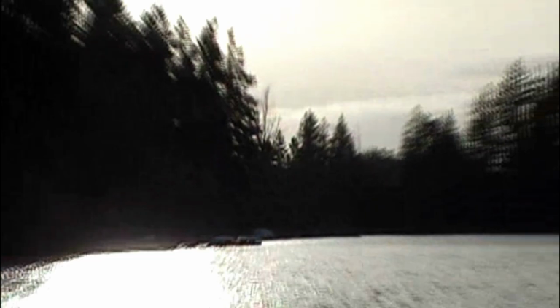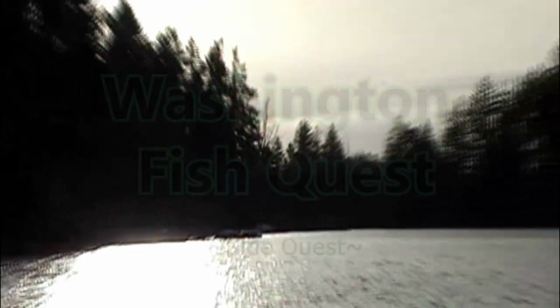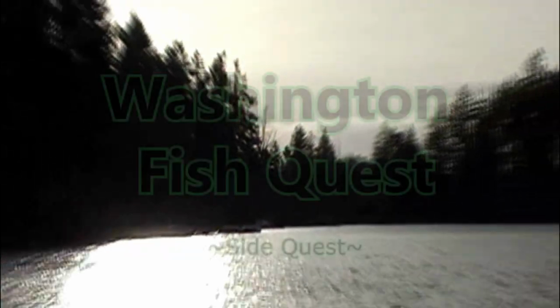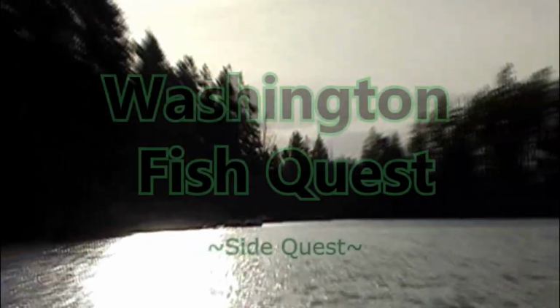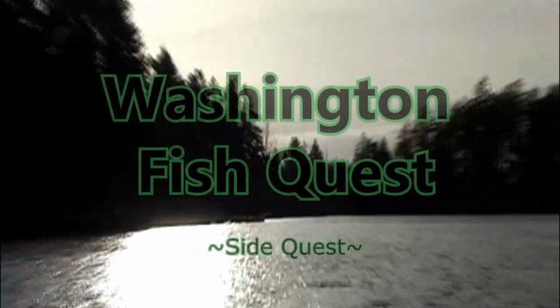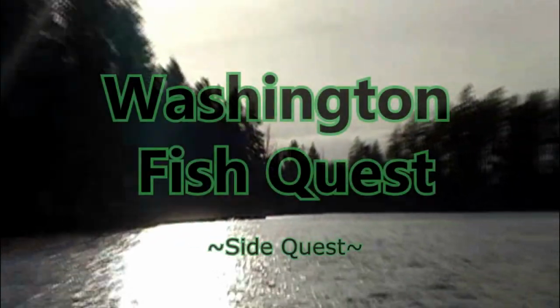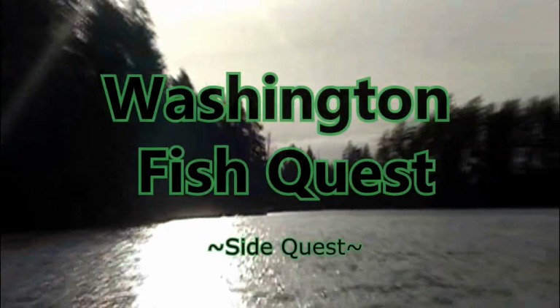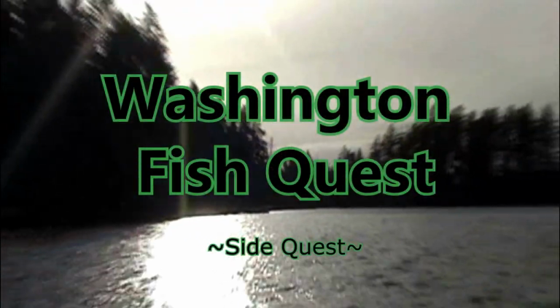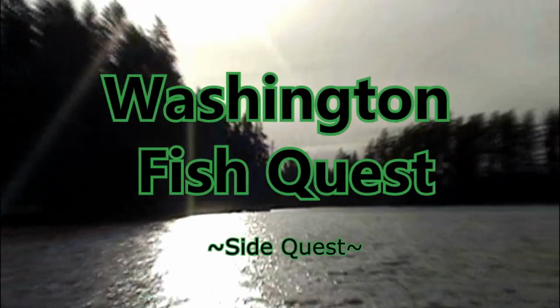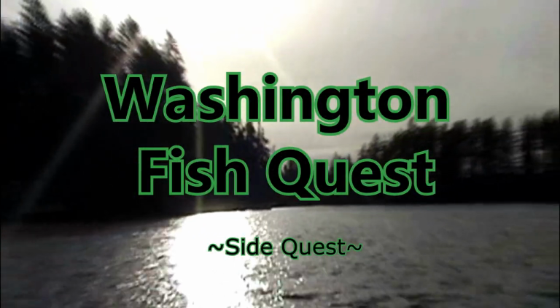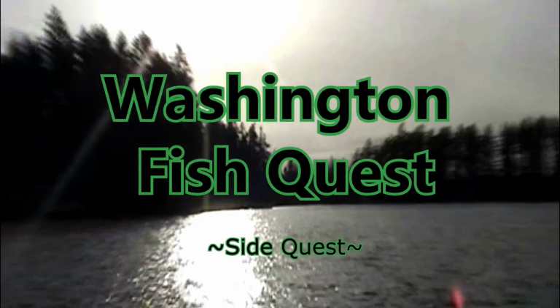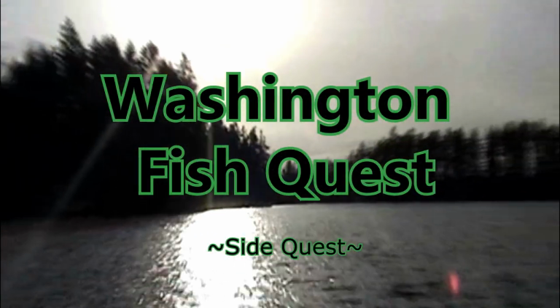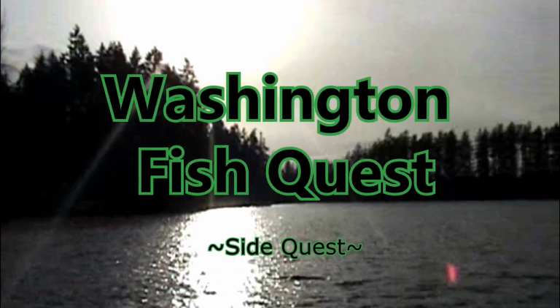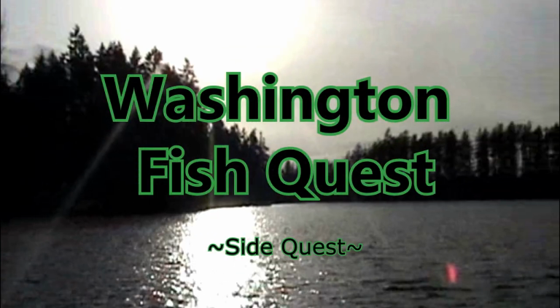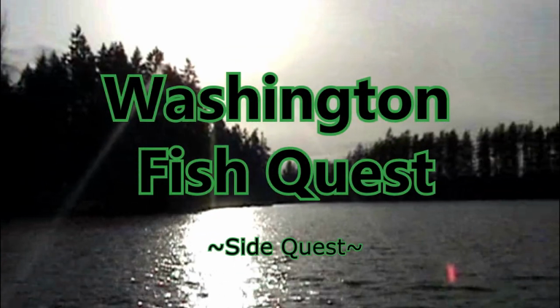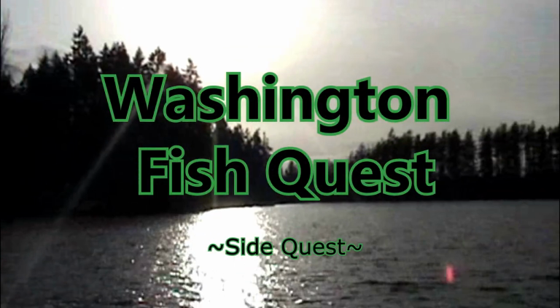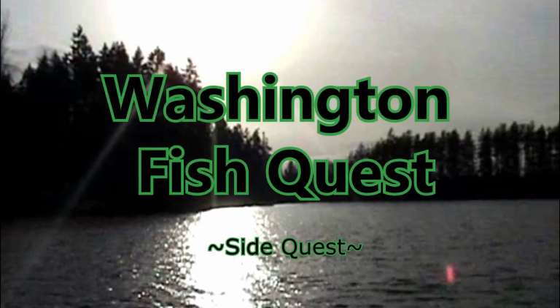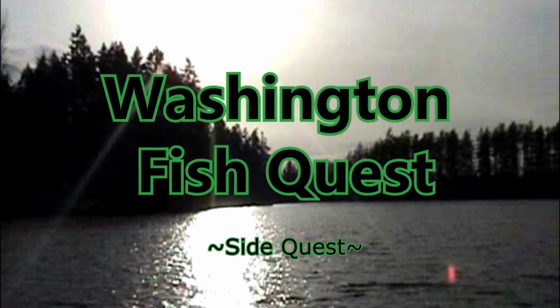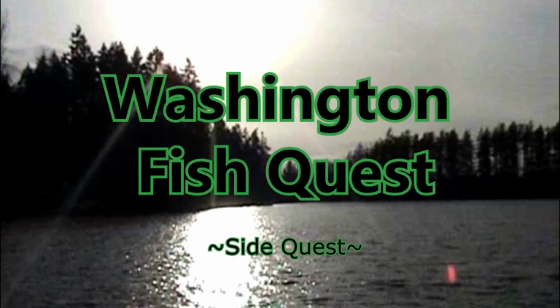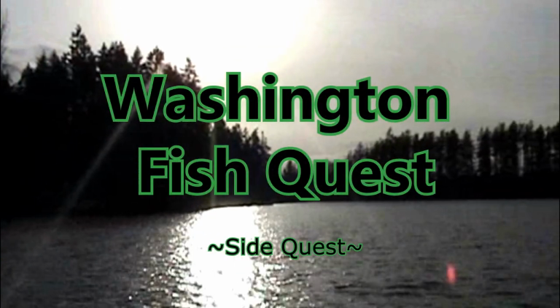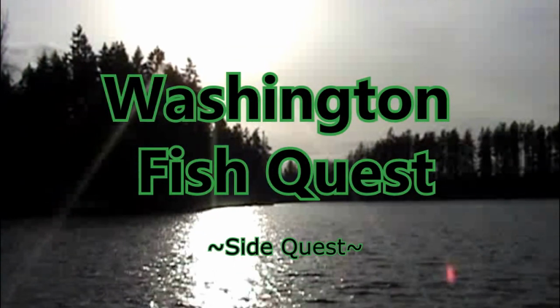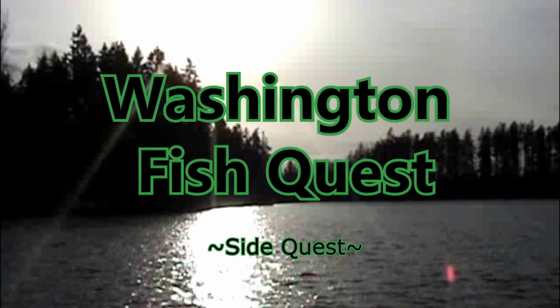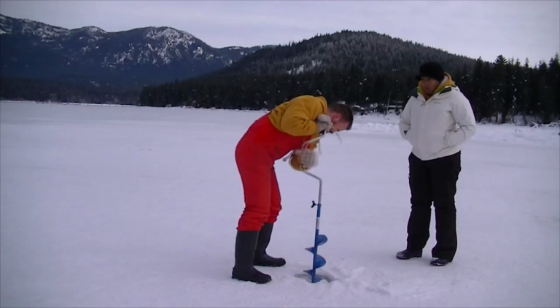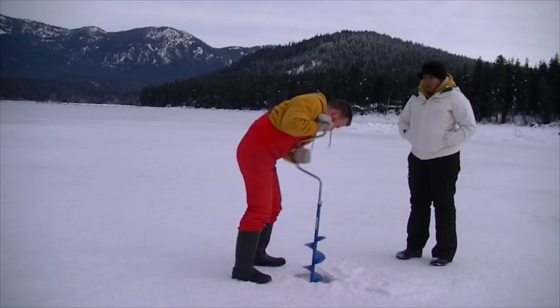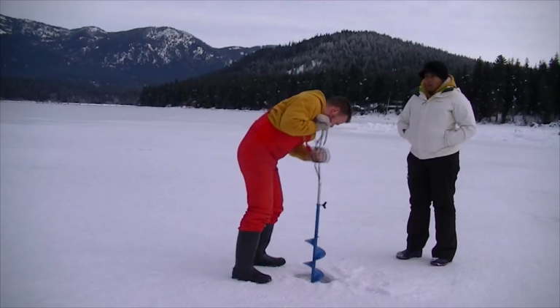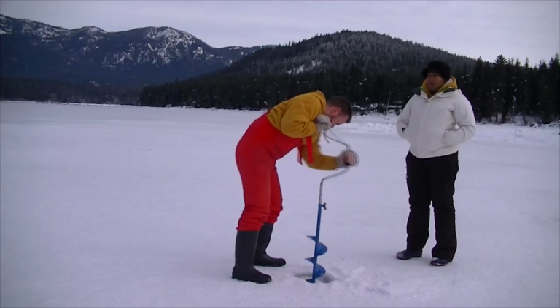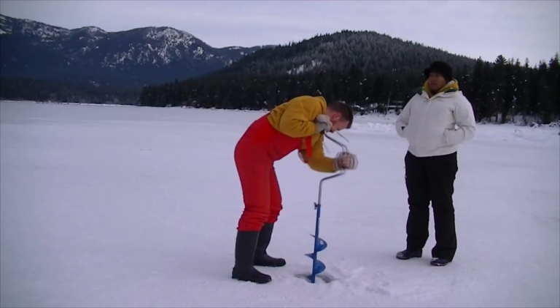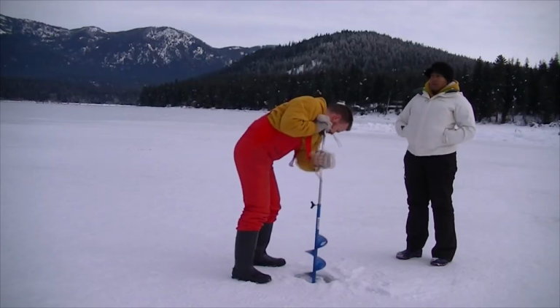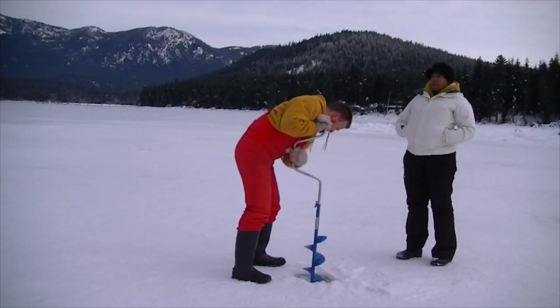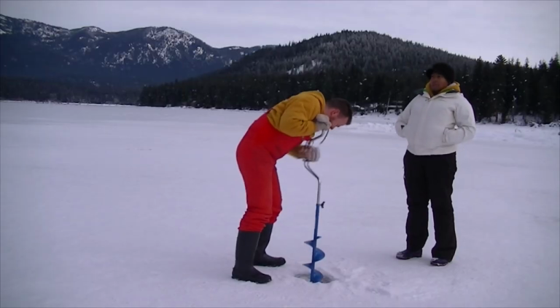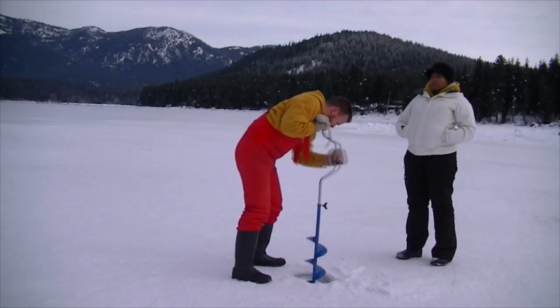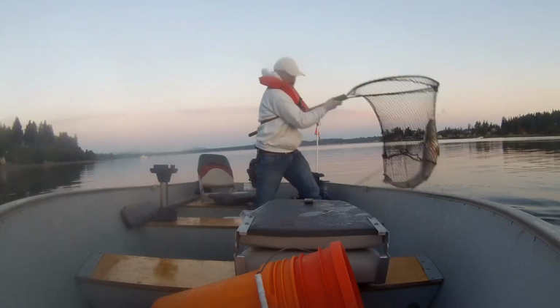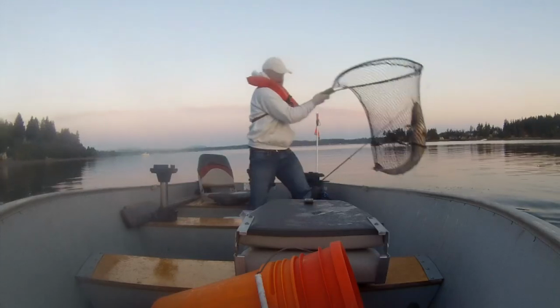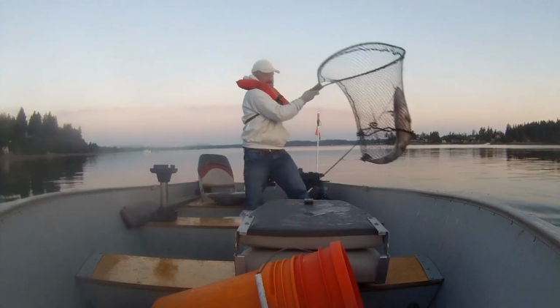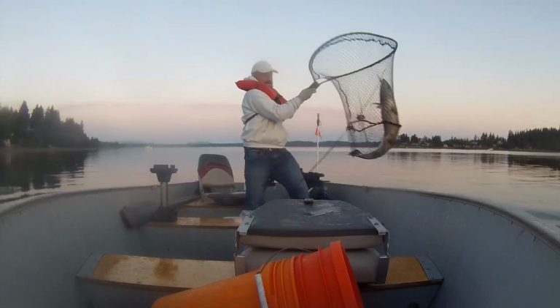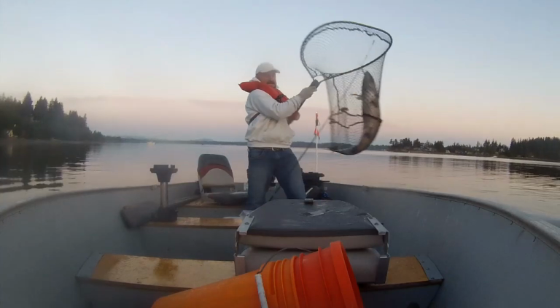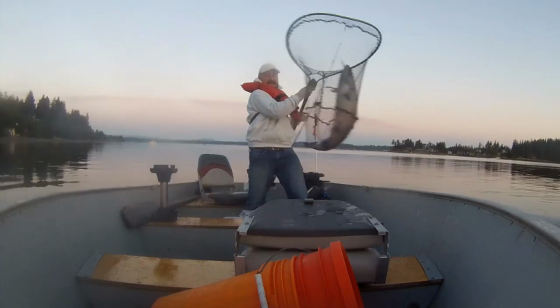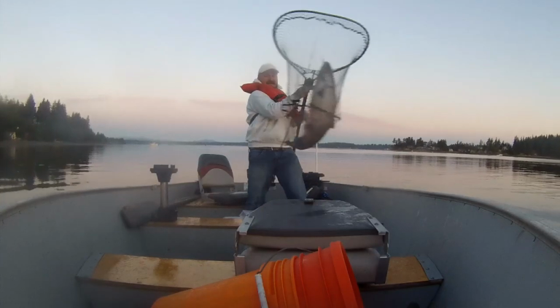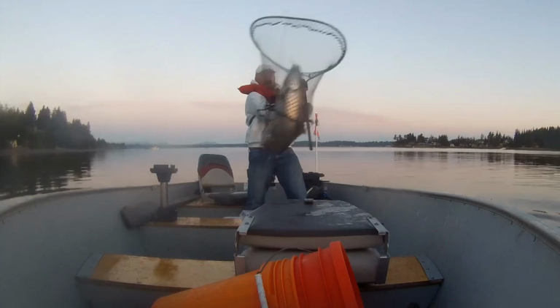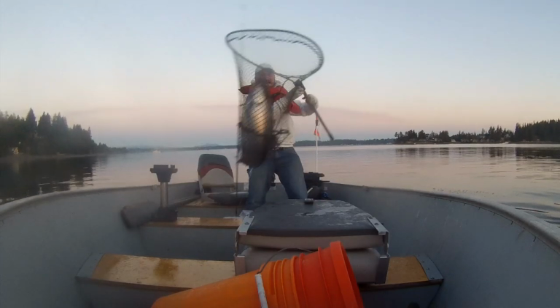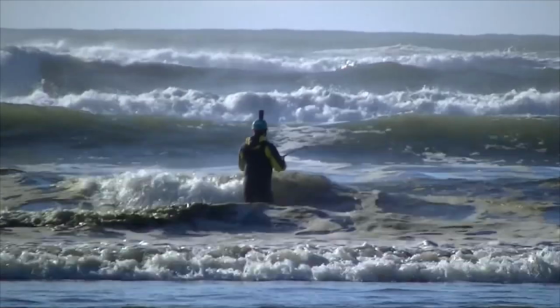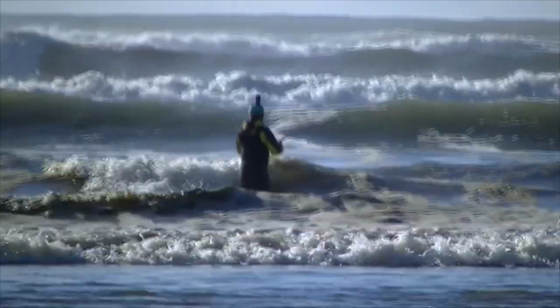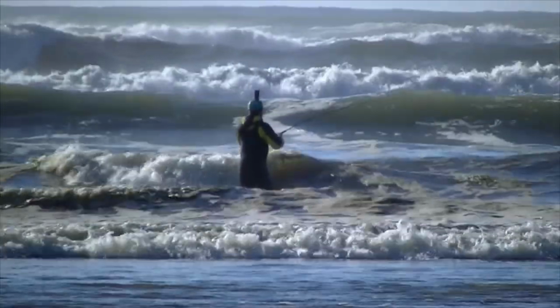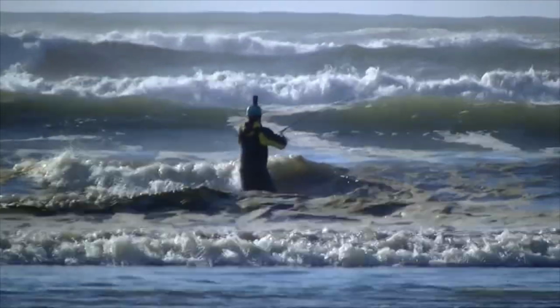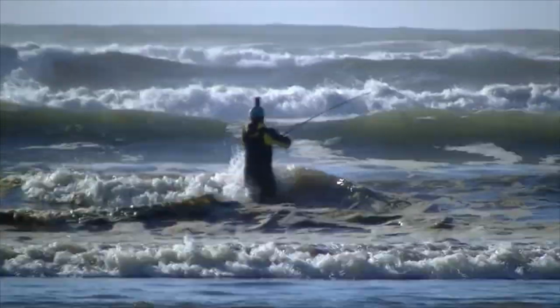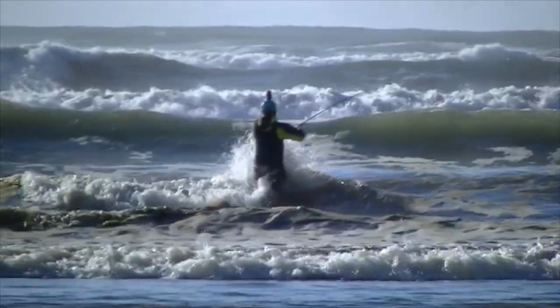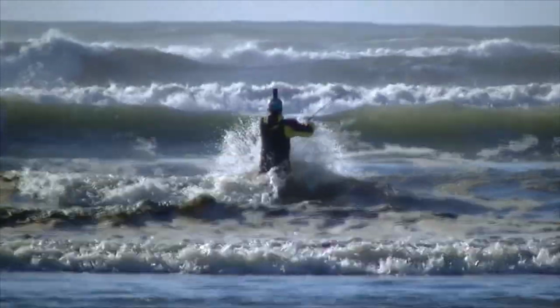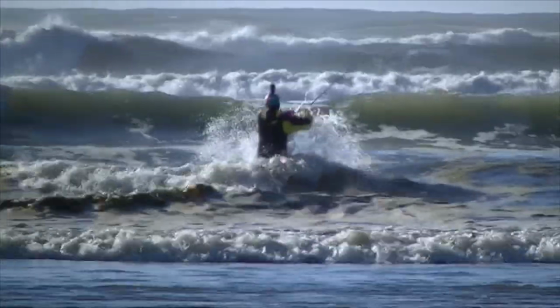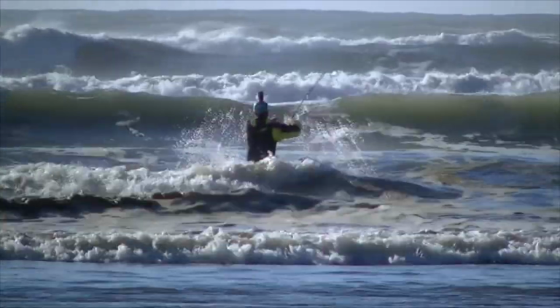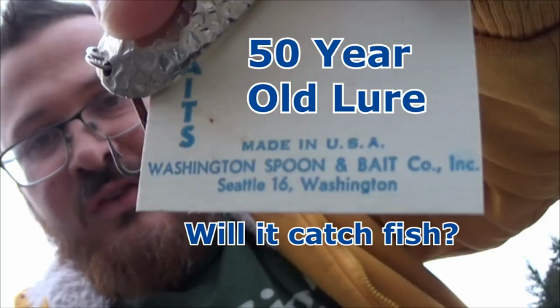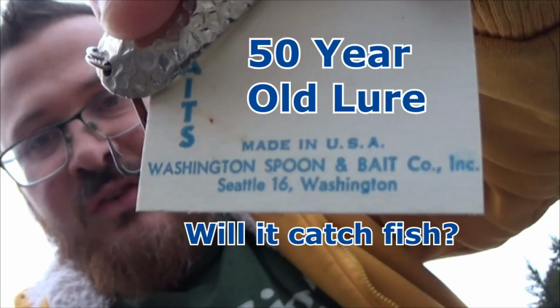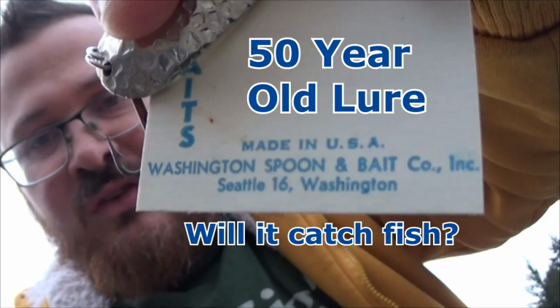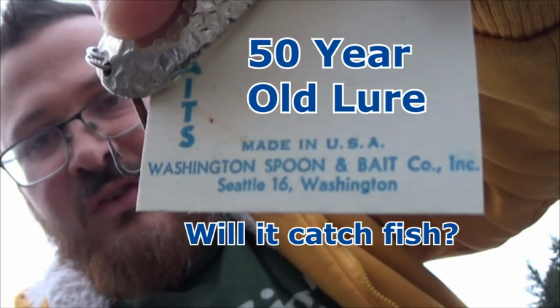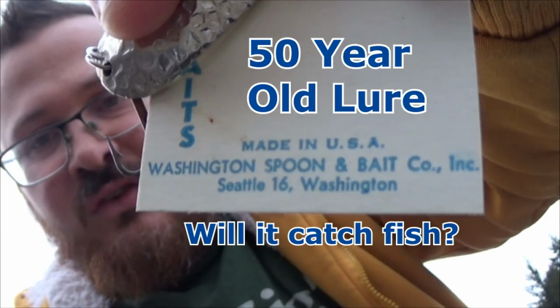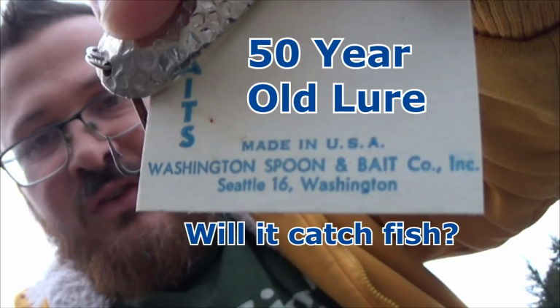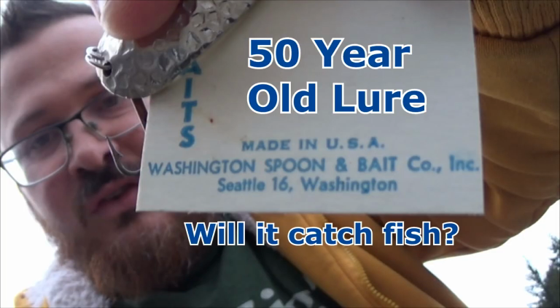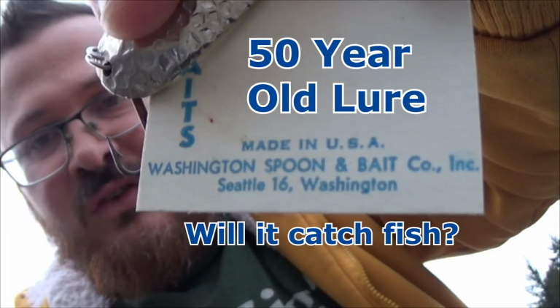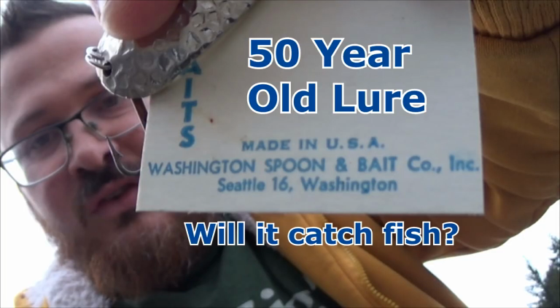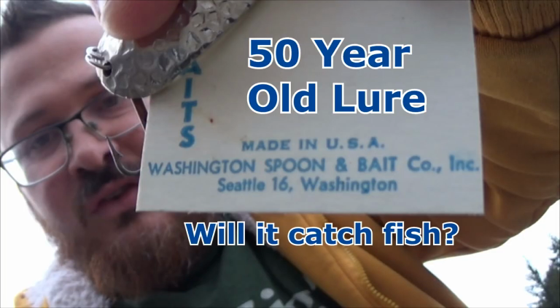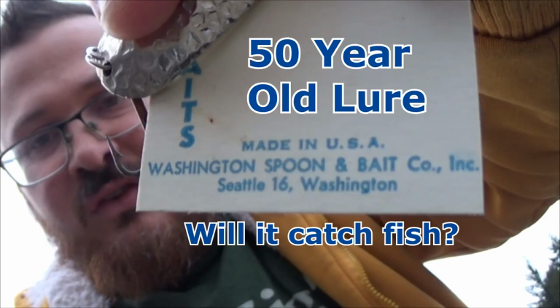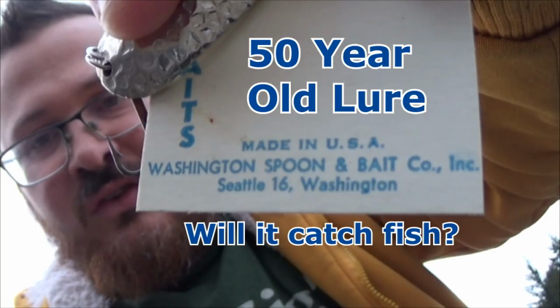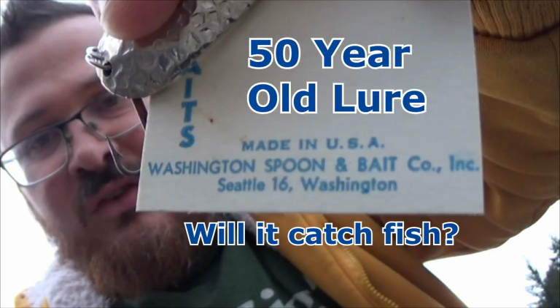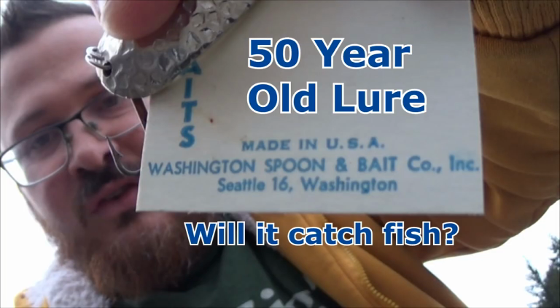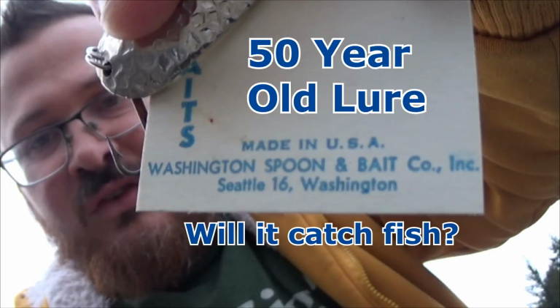It's time for Washington FishQuest. This episode: a 50-year-old lure. Will it catch fish?